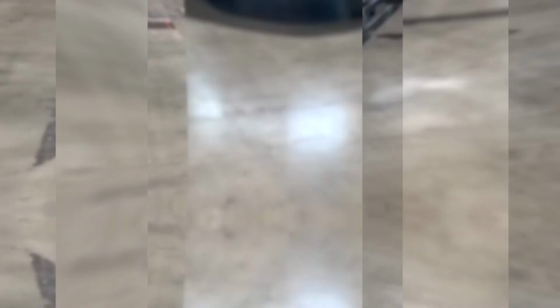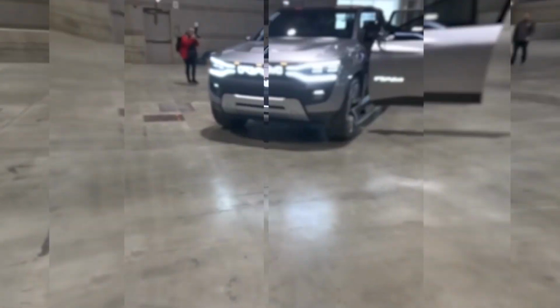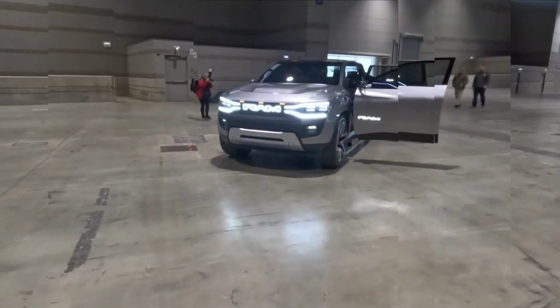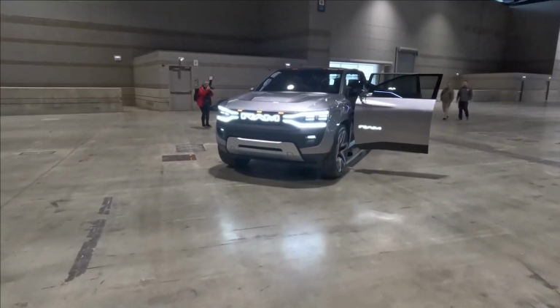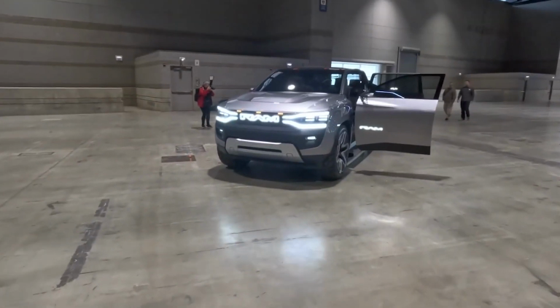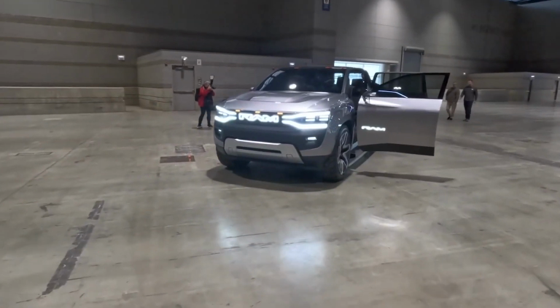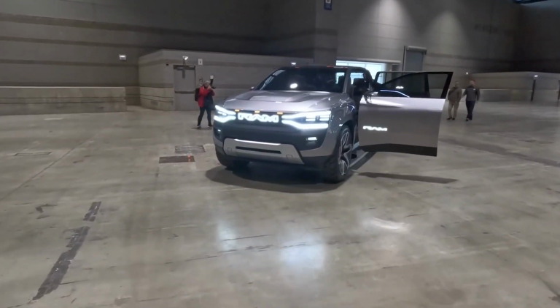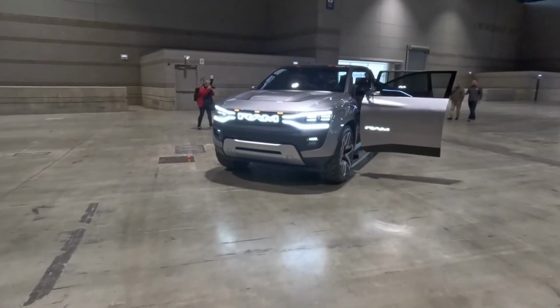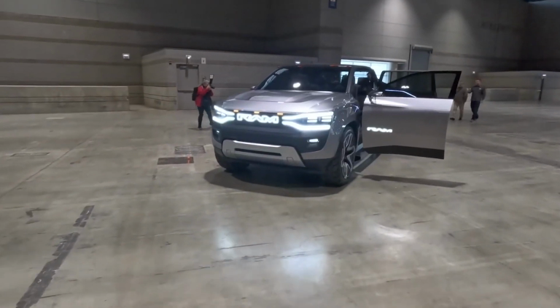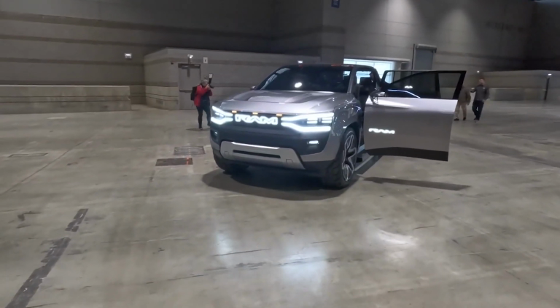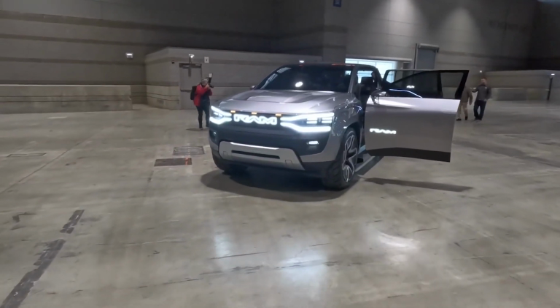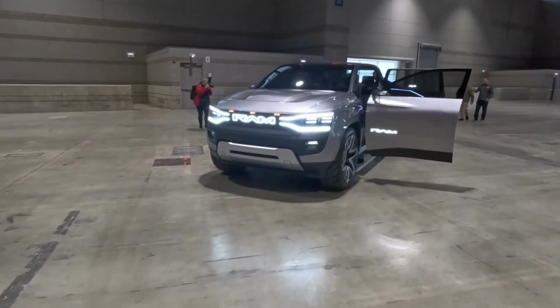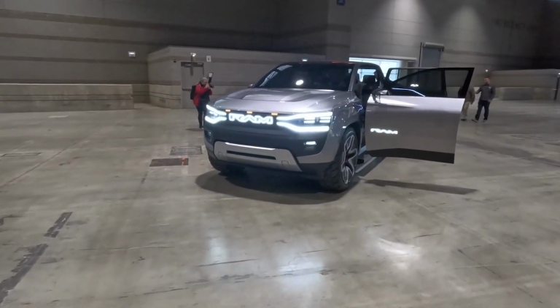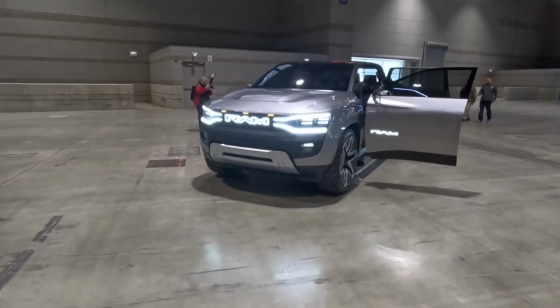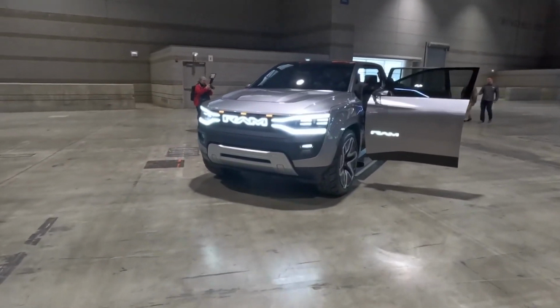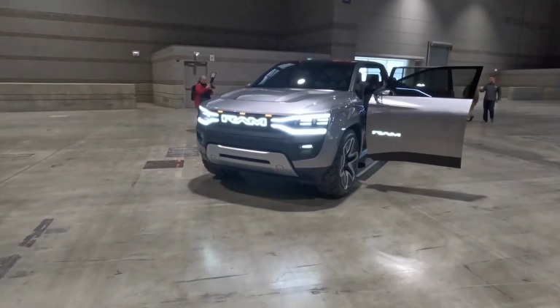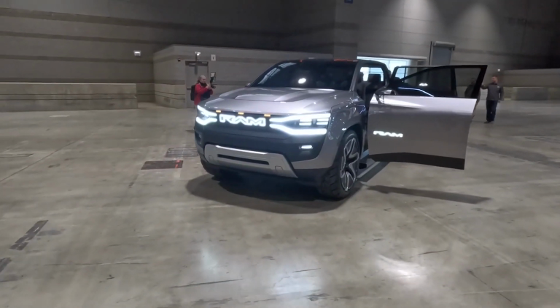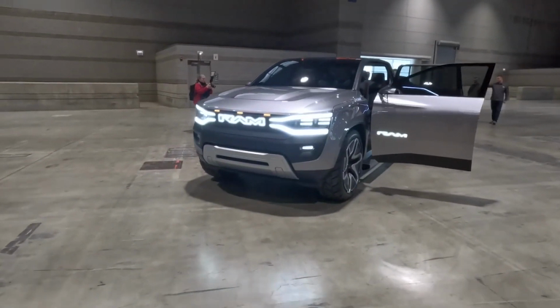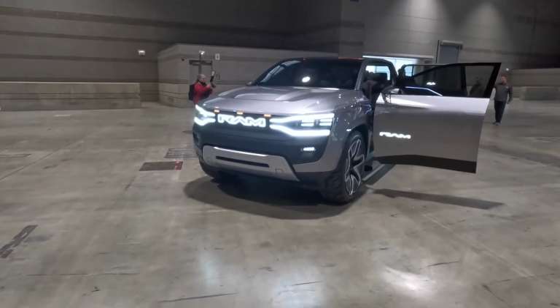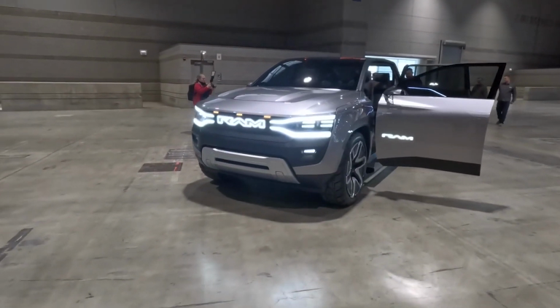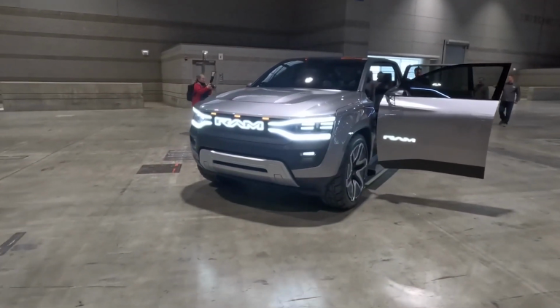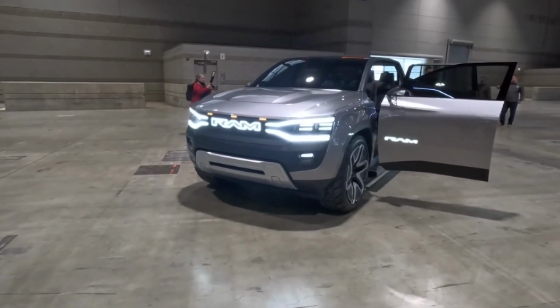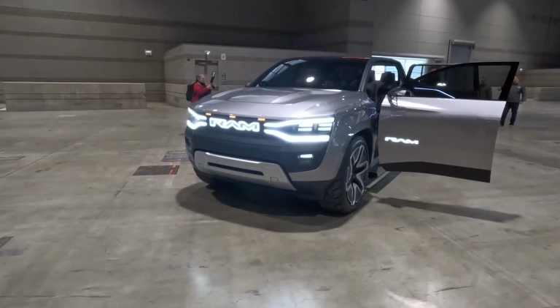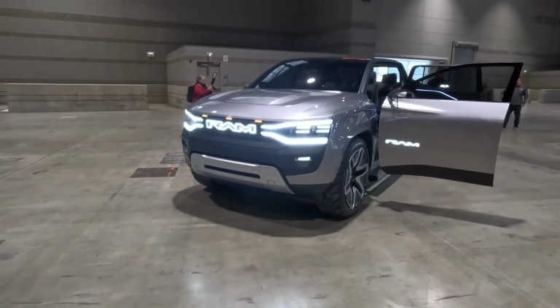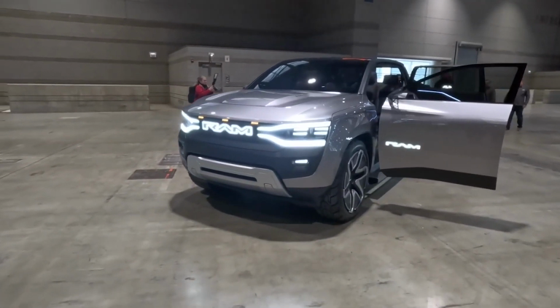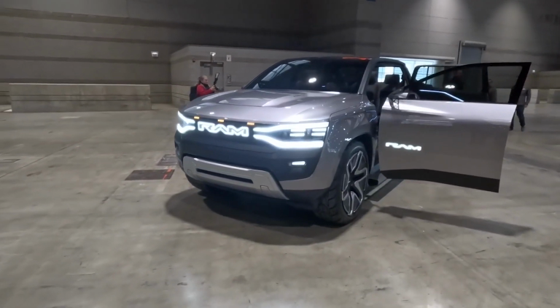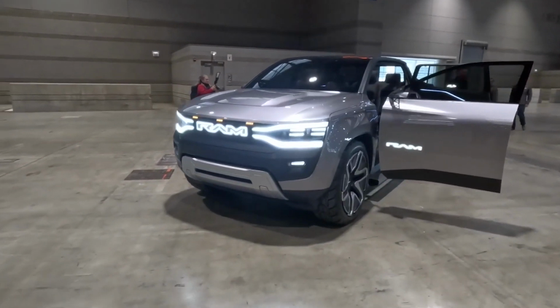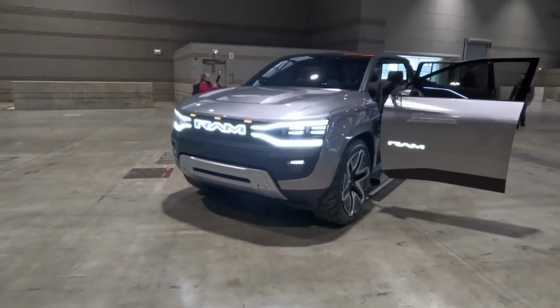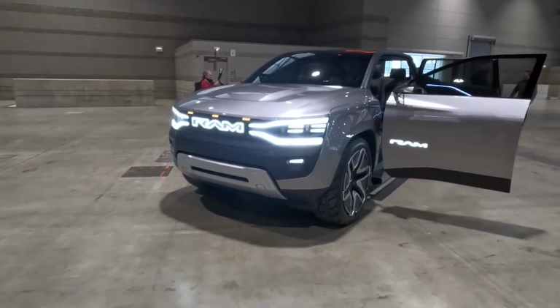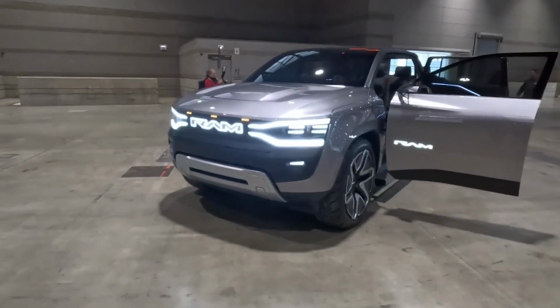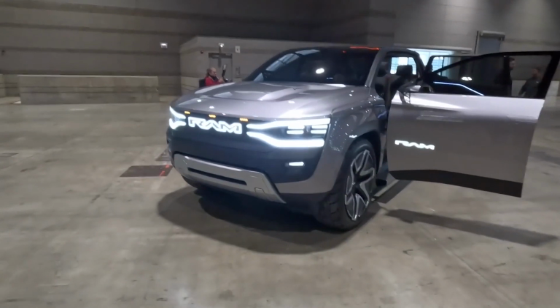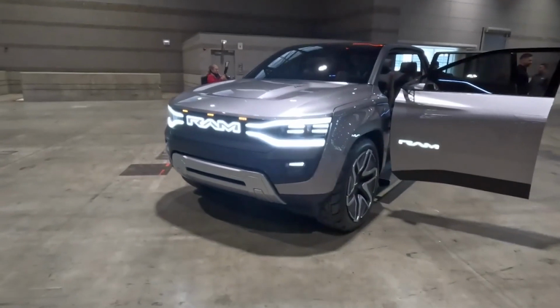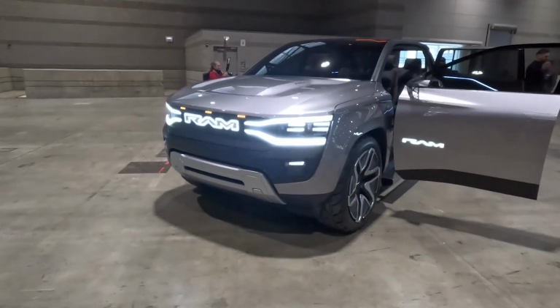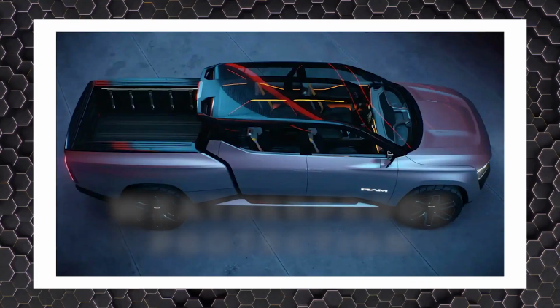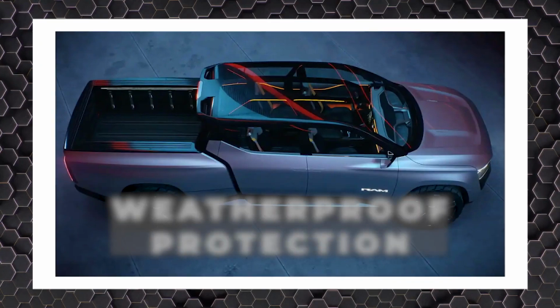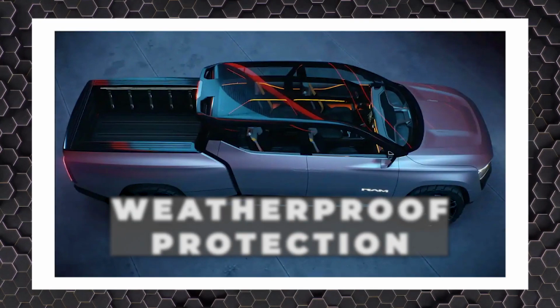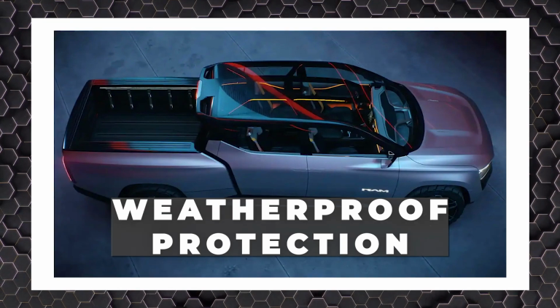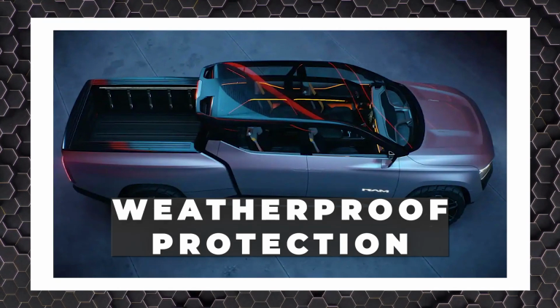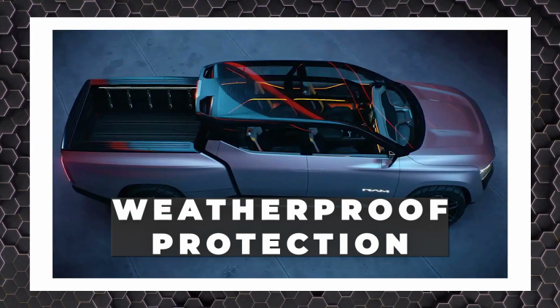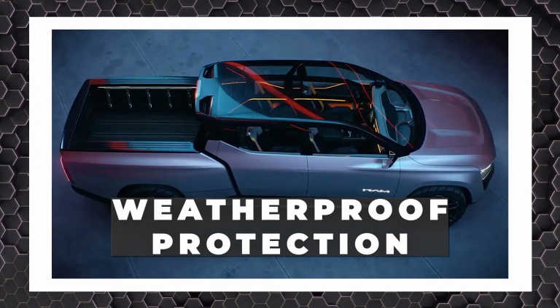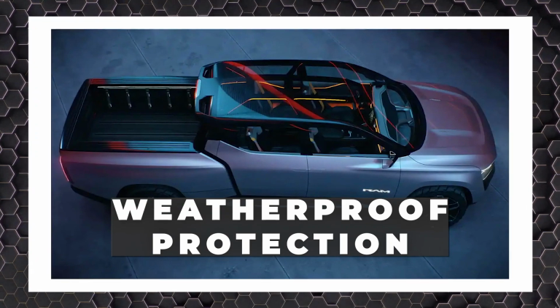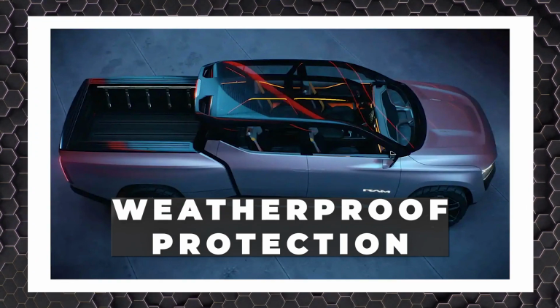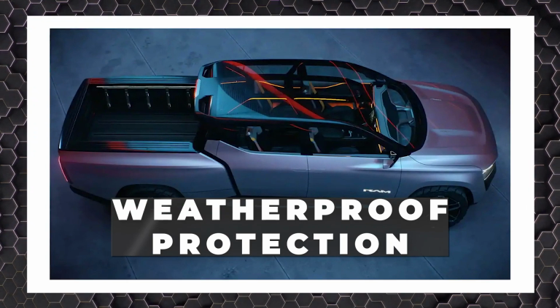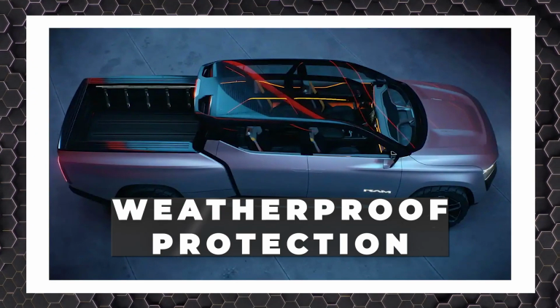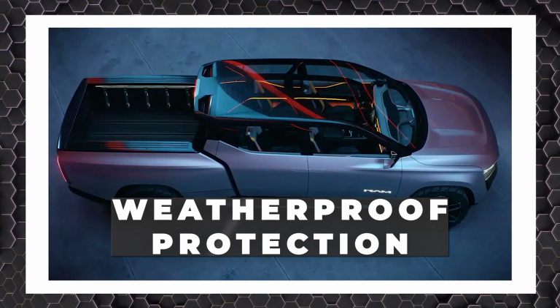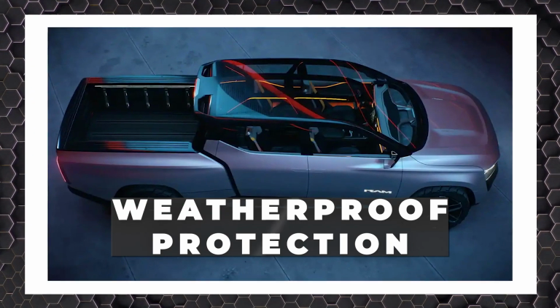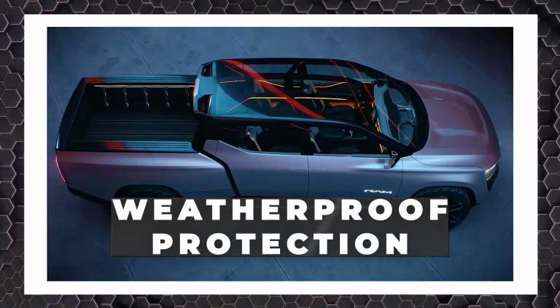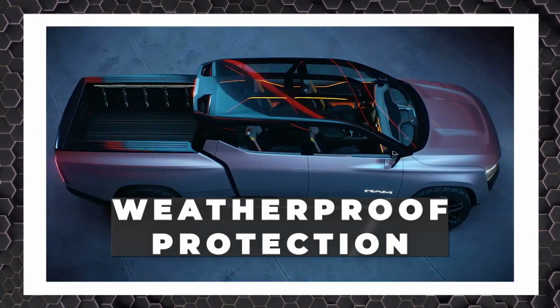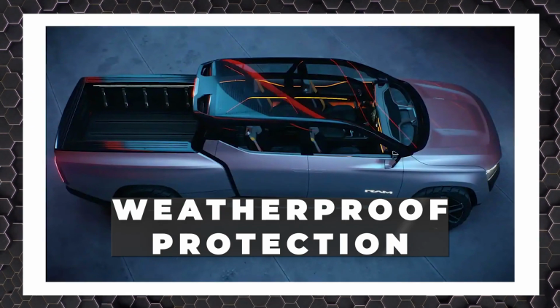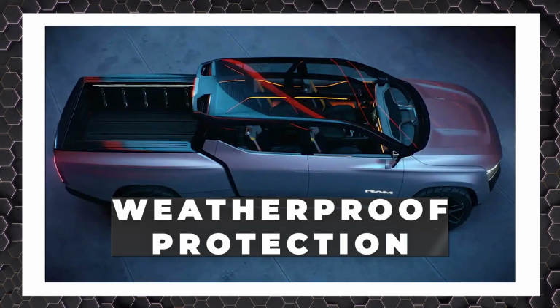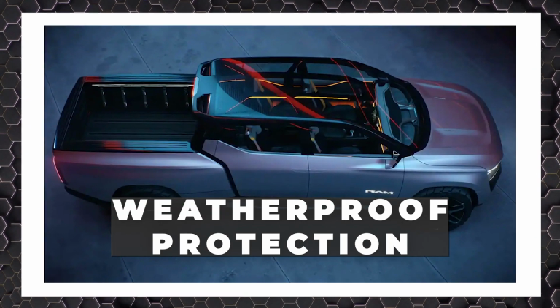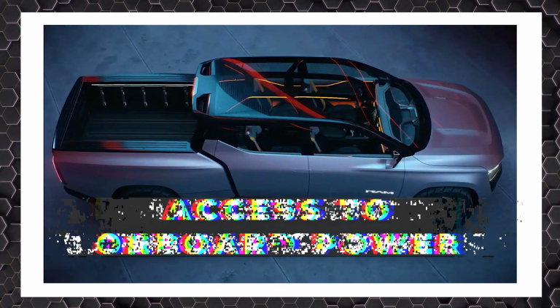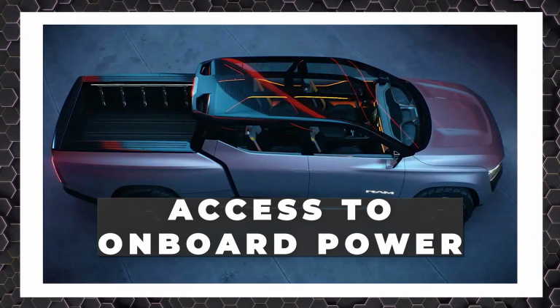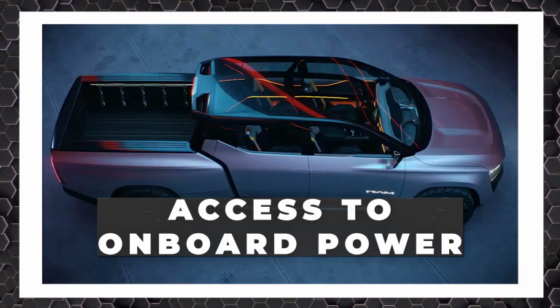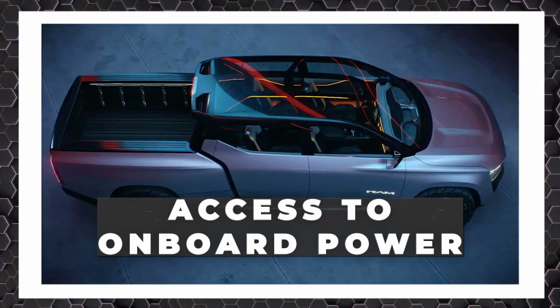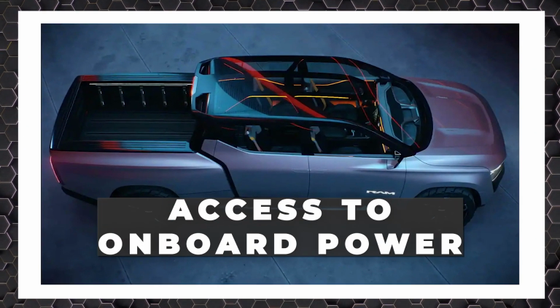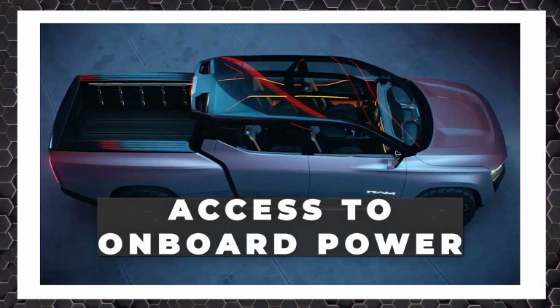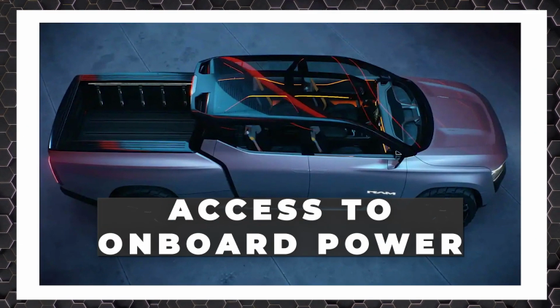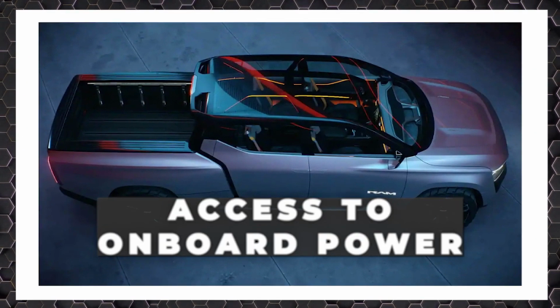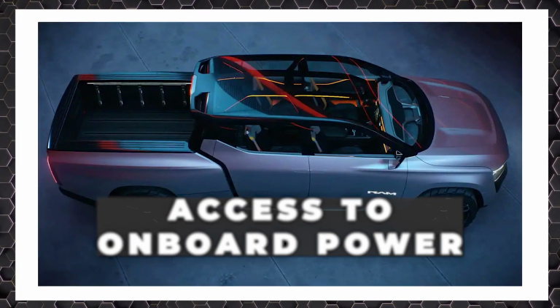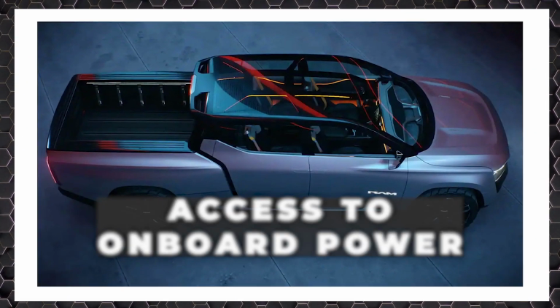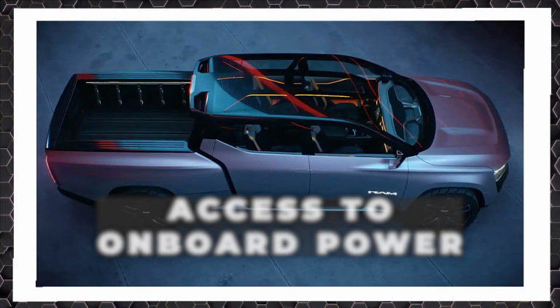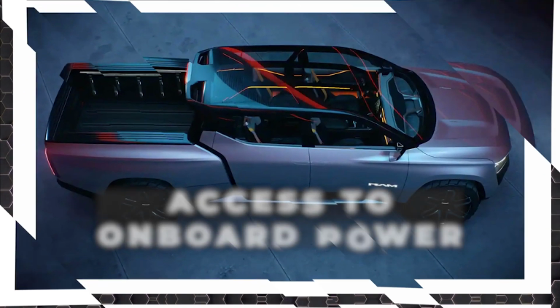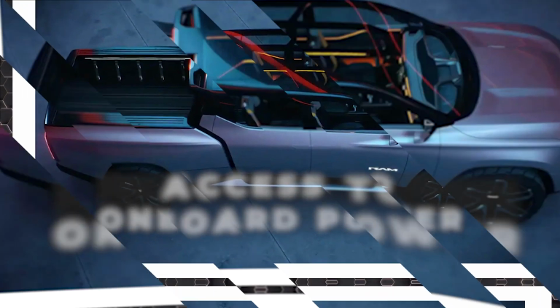Much like its competitors, the Ram also comes with a frunk, complete with weatherproof protection and access to onboard power.